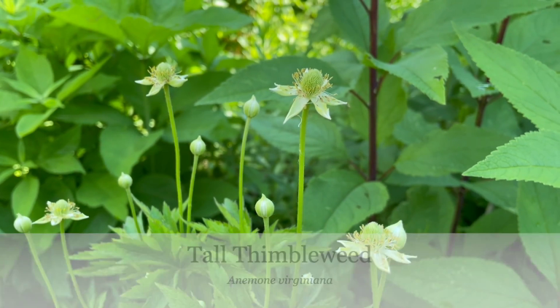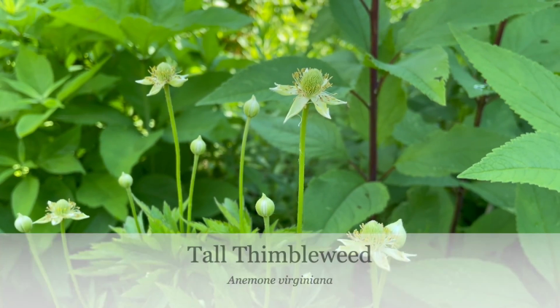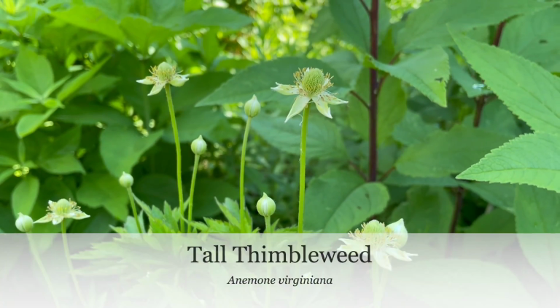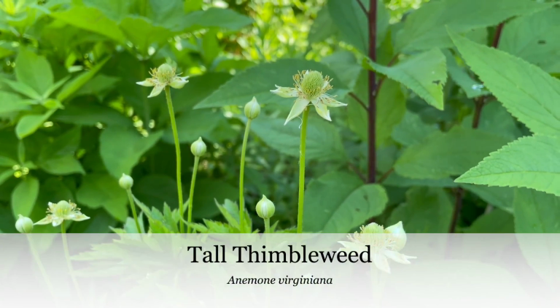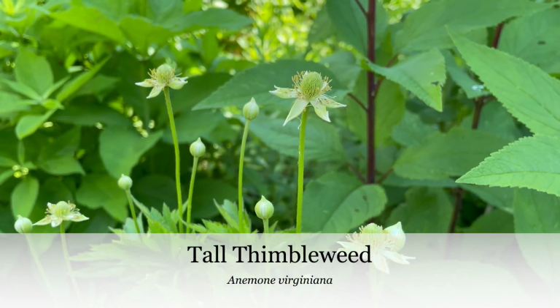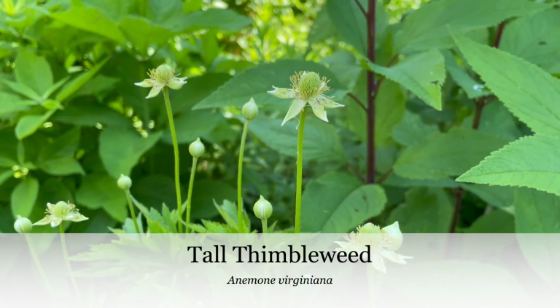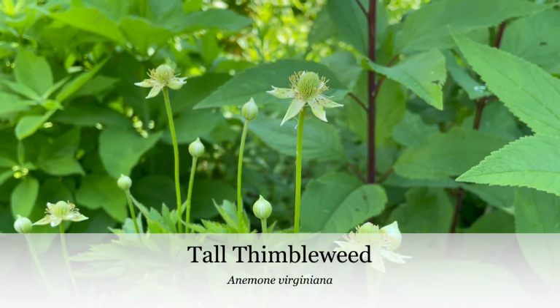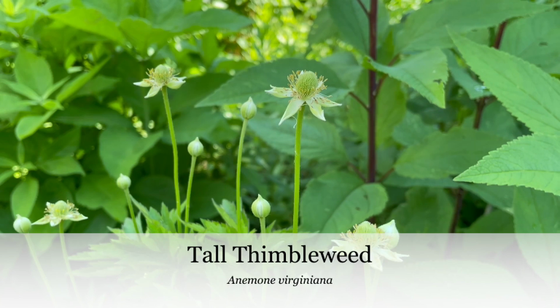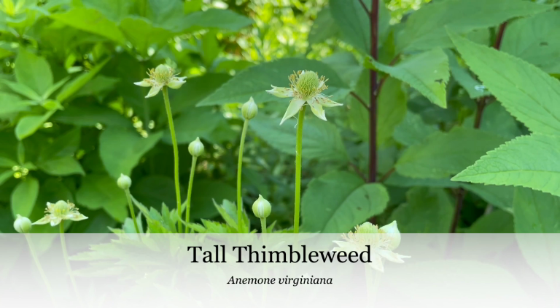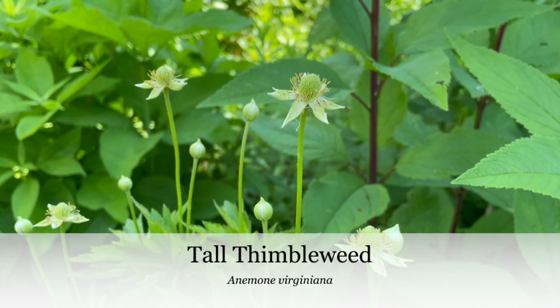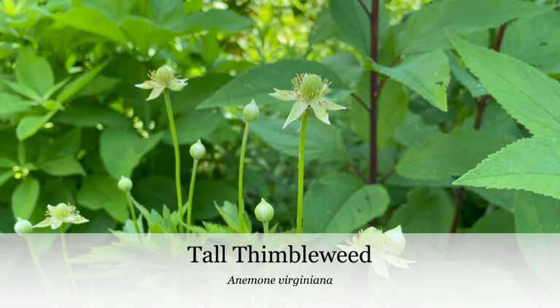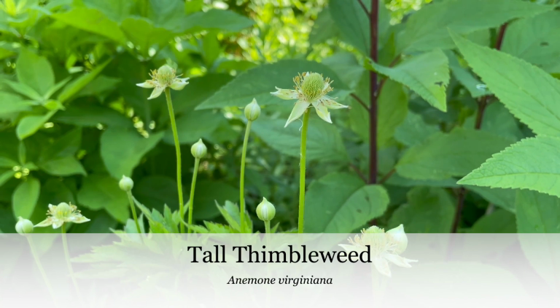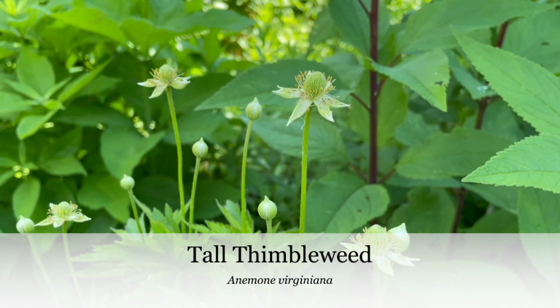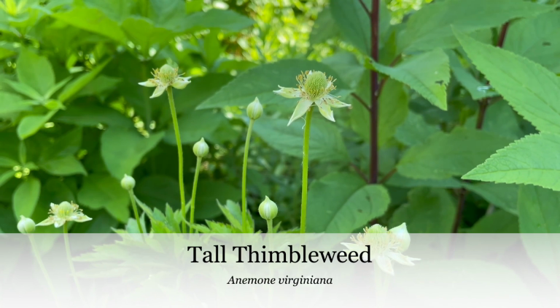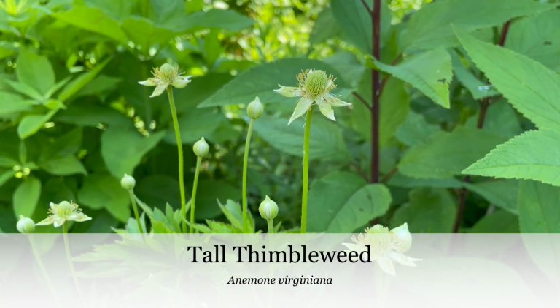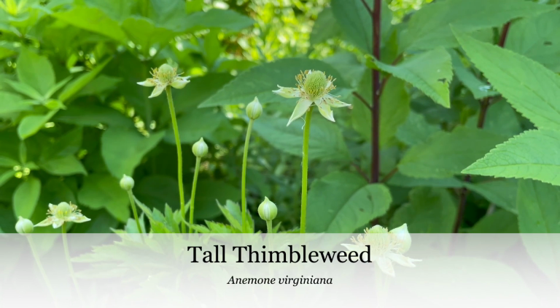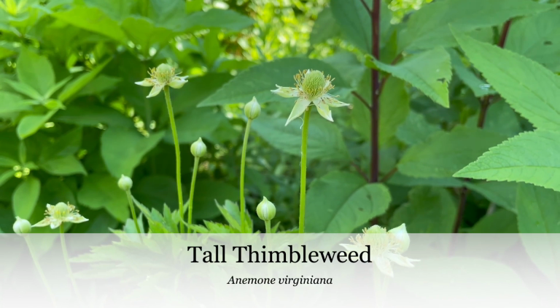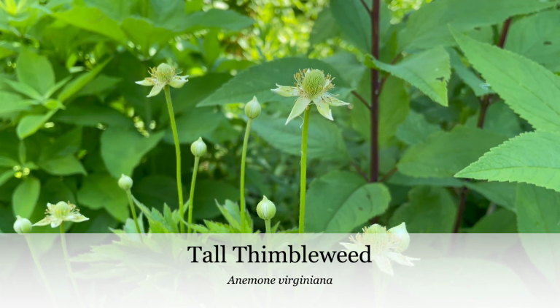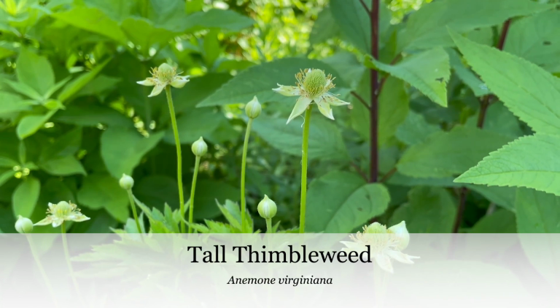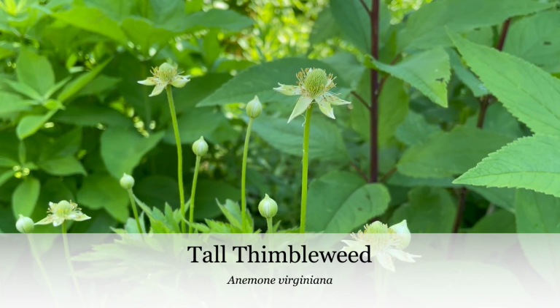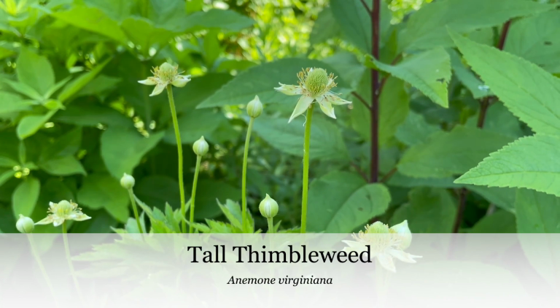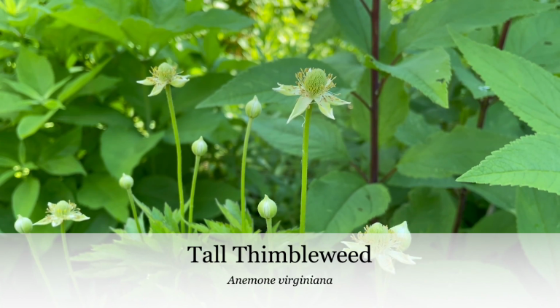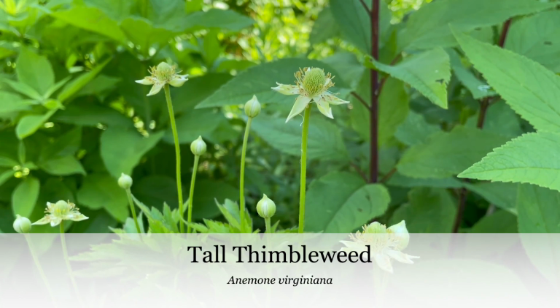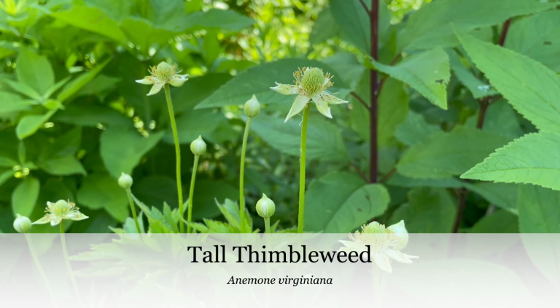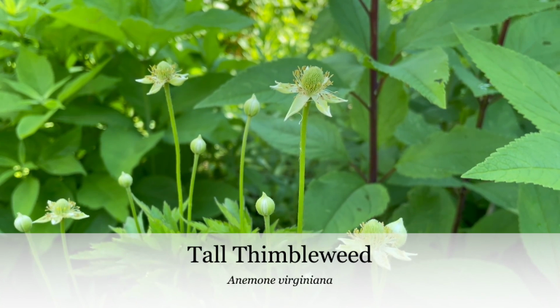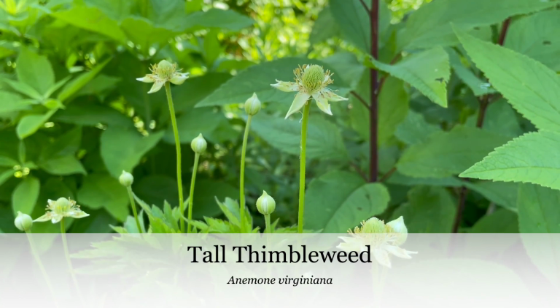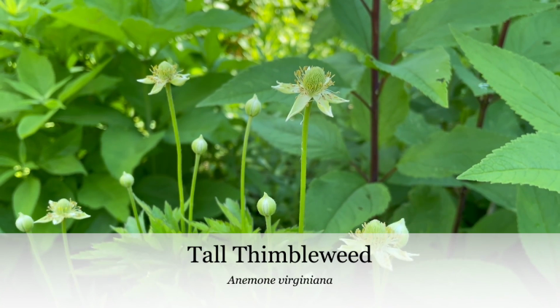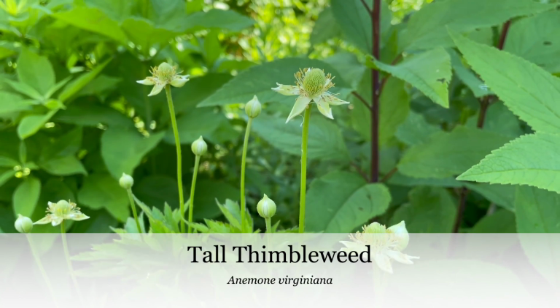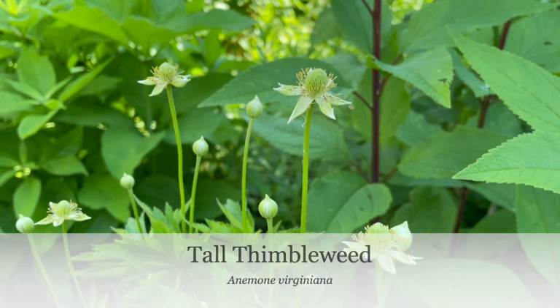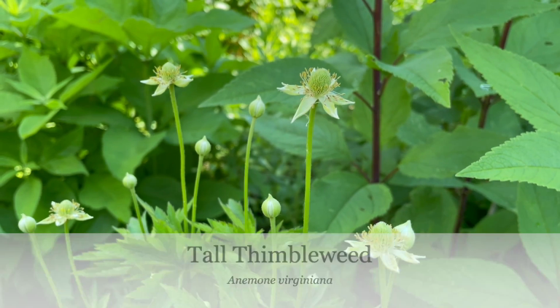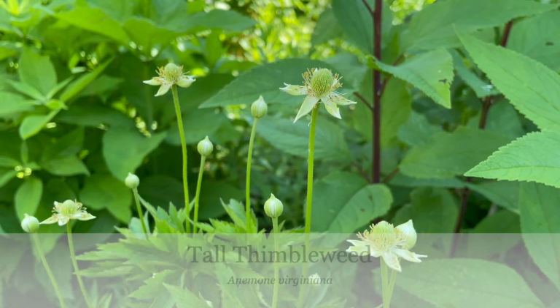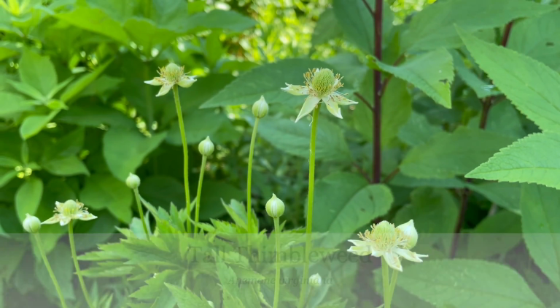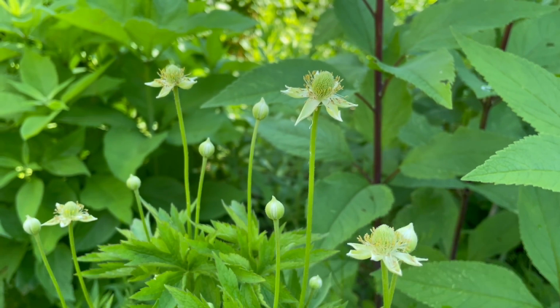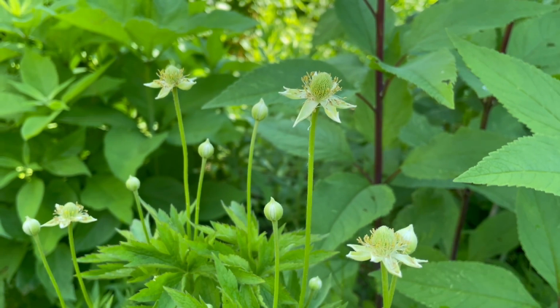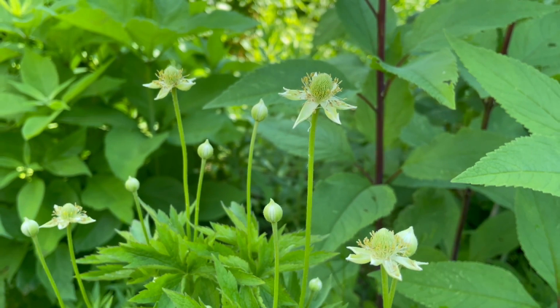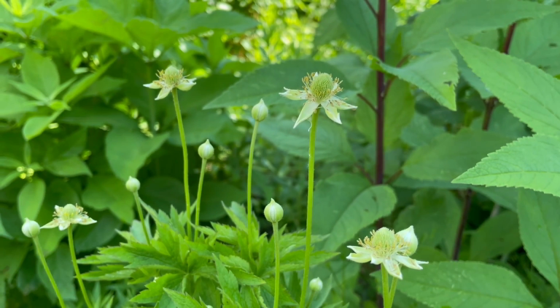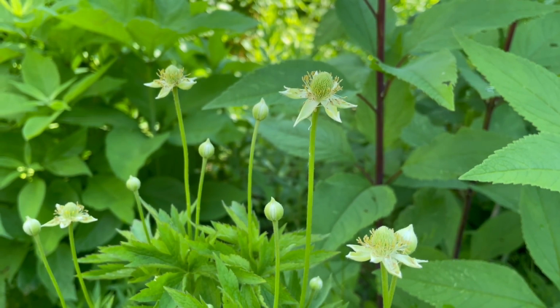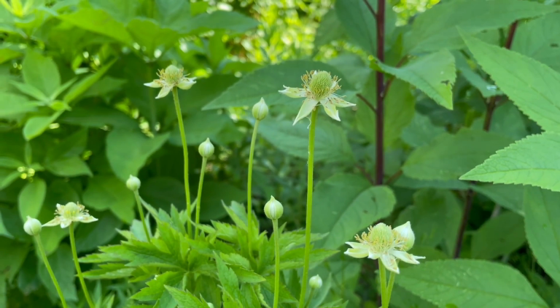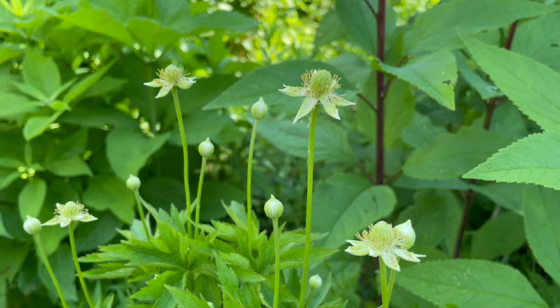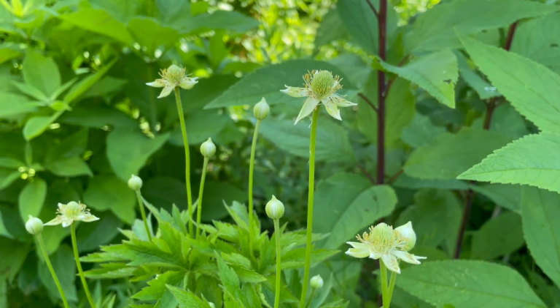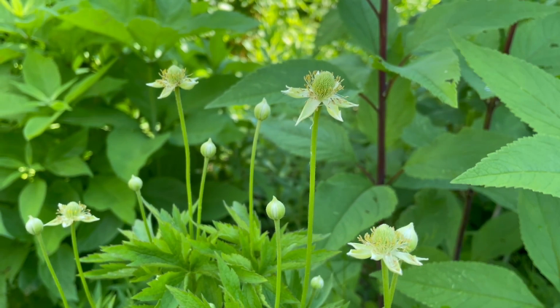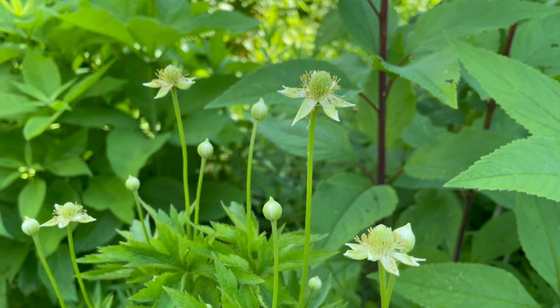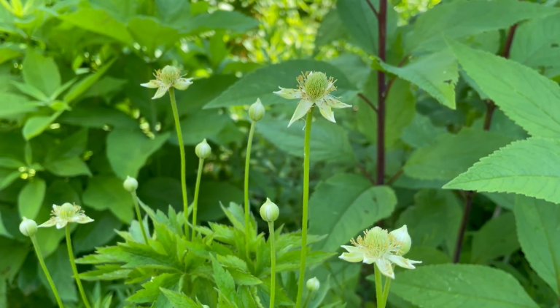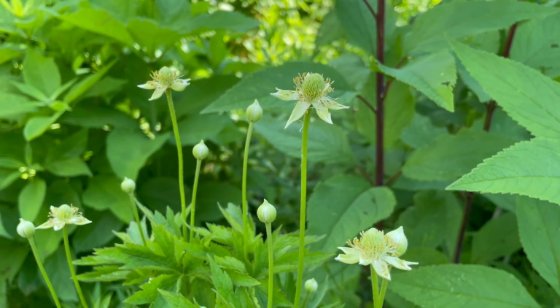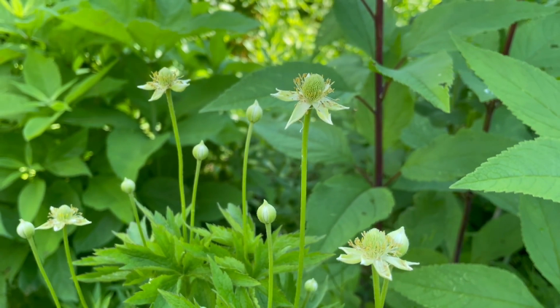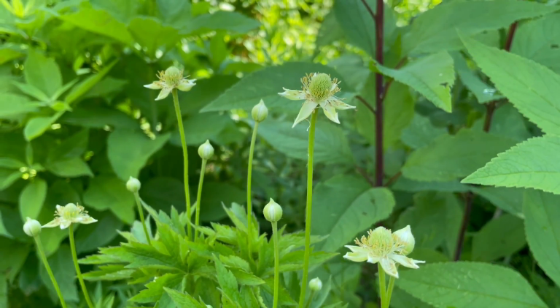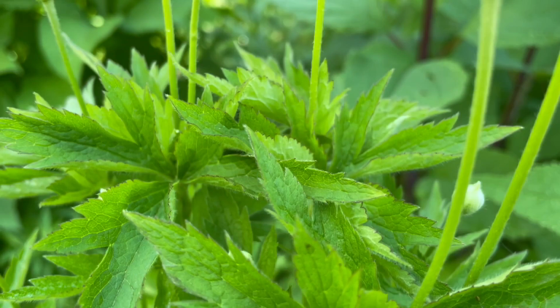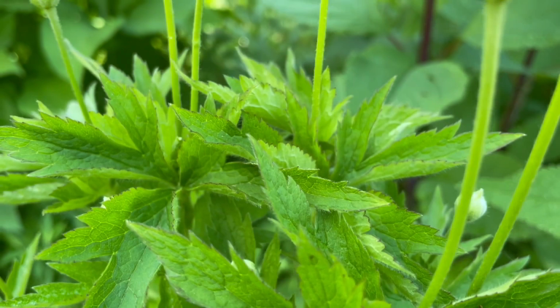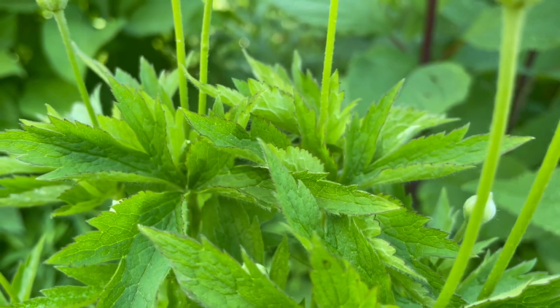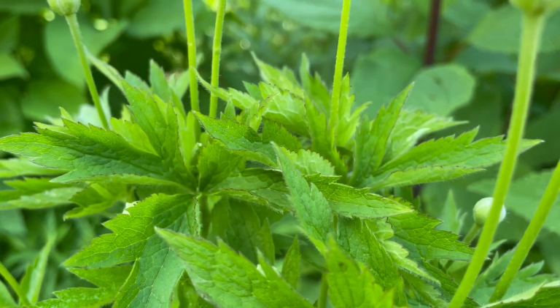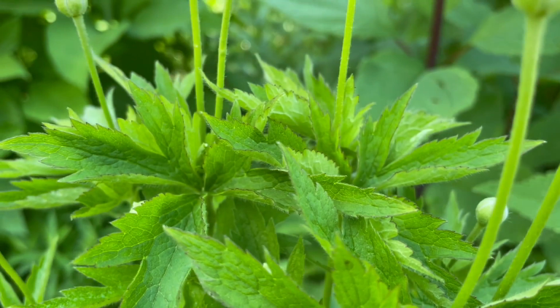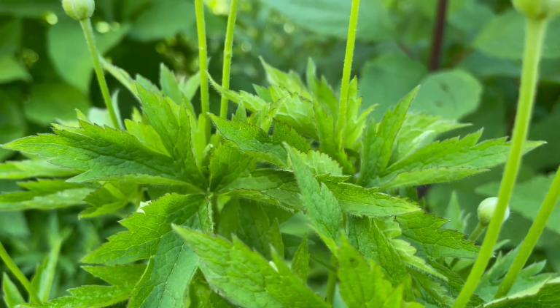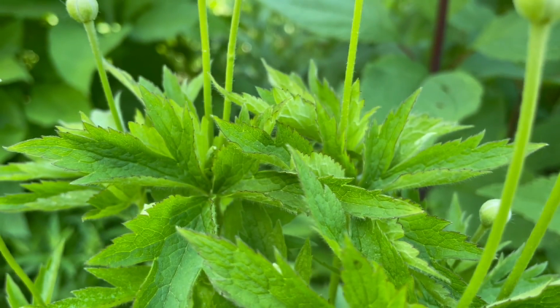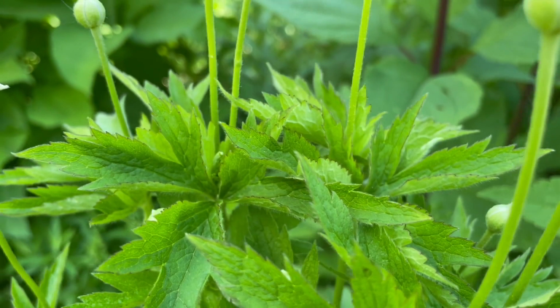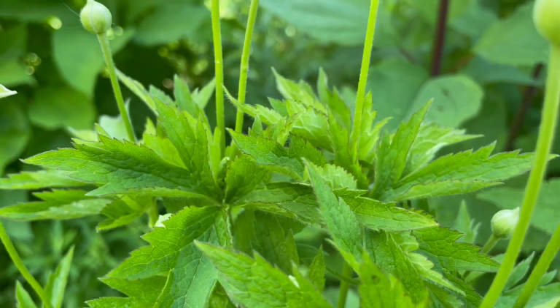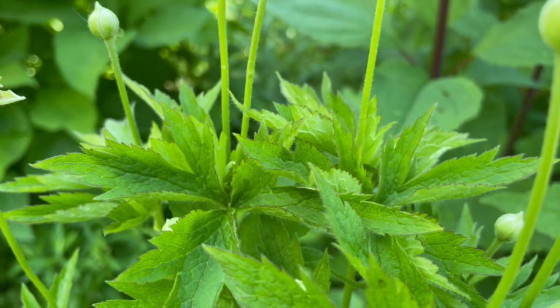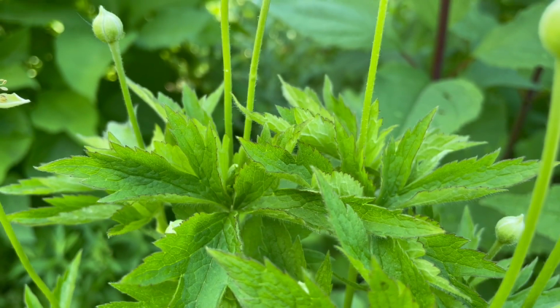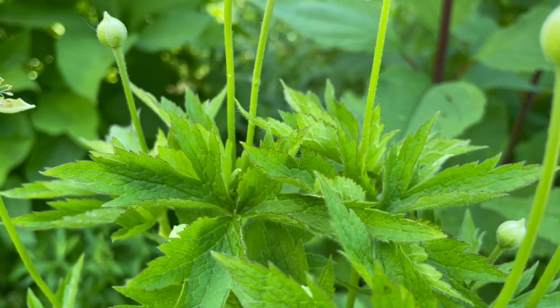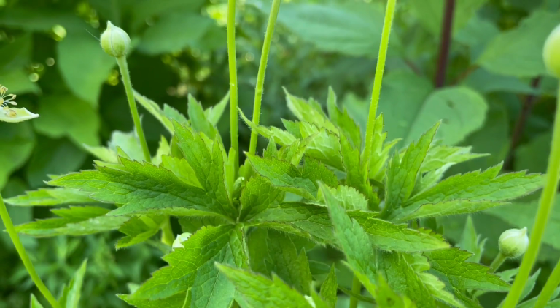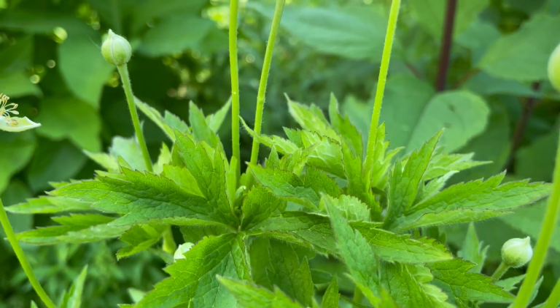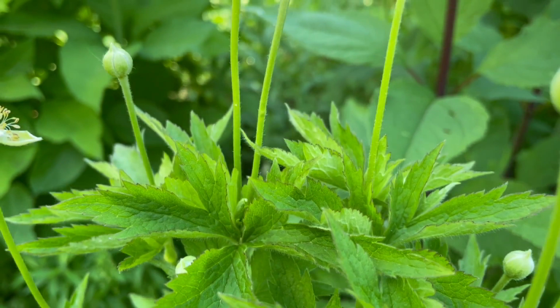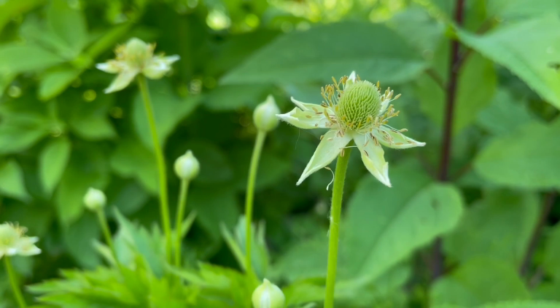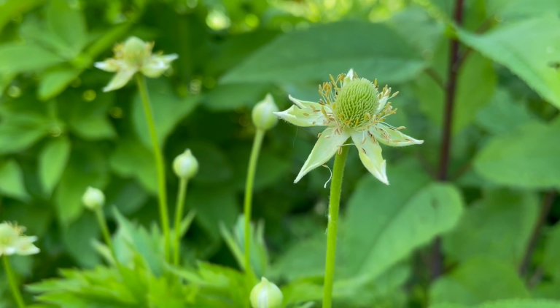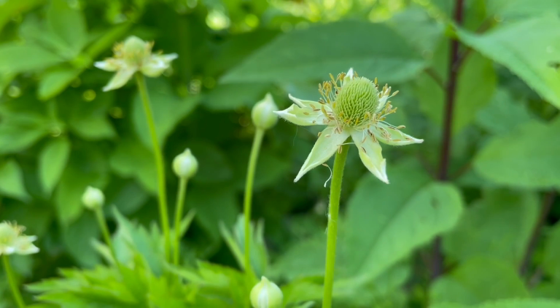Thimbleweed has started to bloom in our shadier gardens, and although it doesn't stand out strongly right now, the seed heads later in fall are super fun.